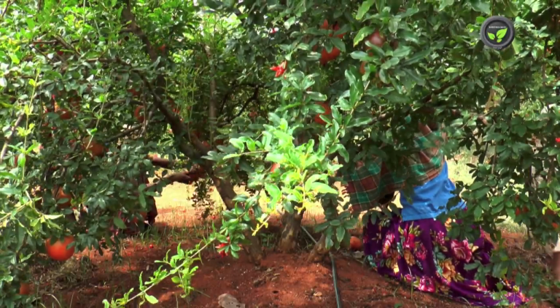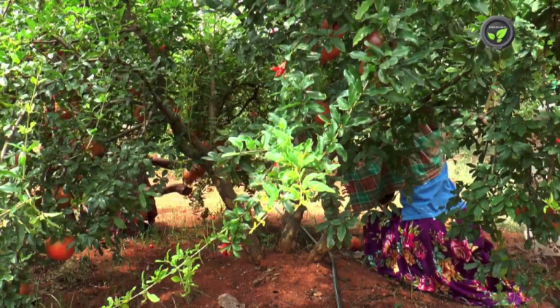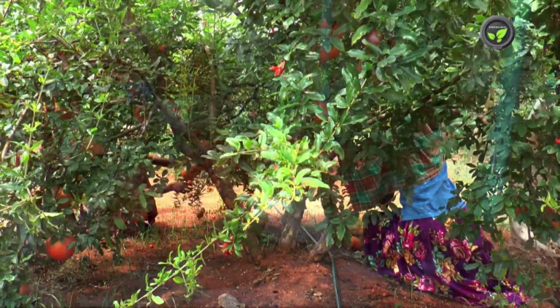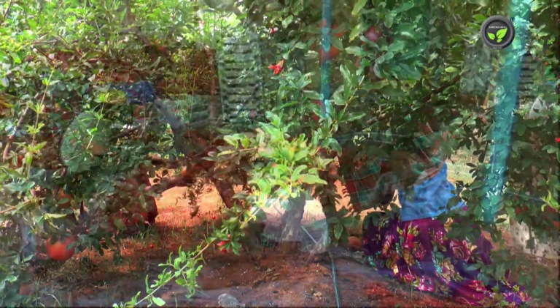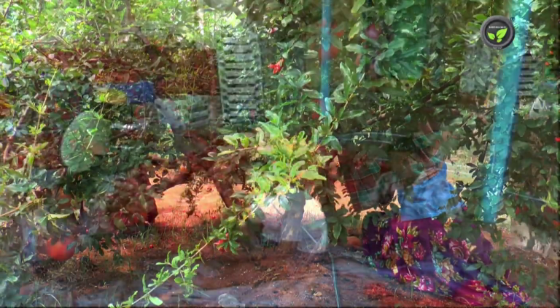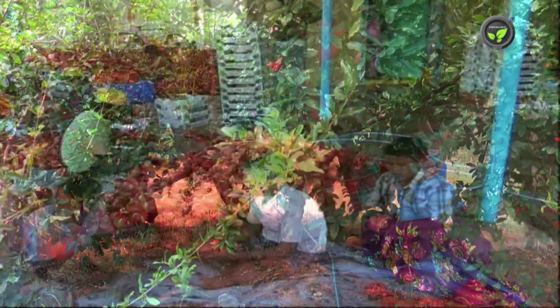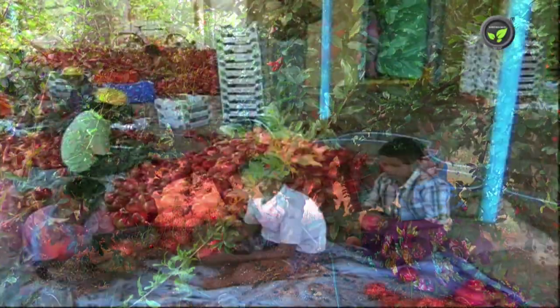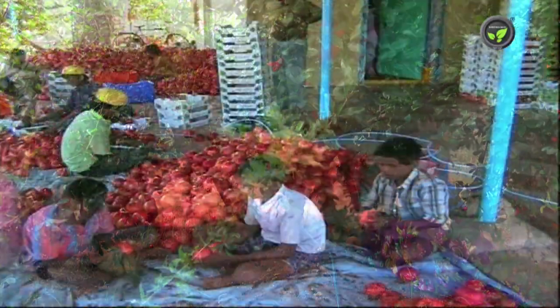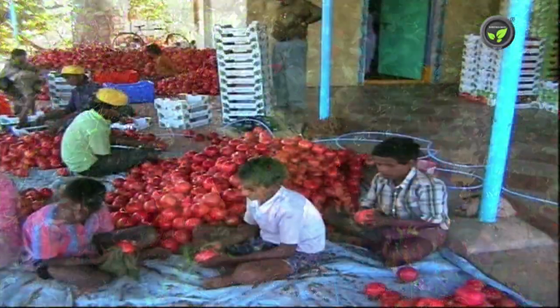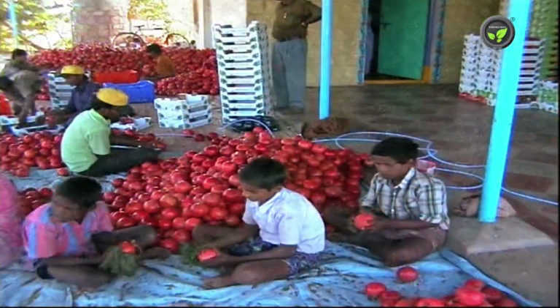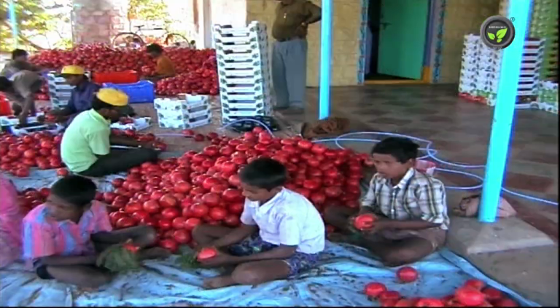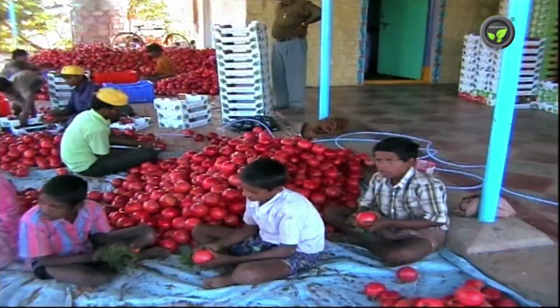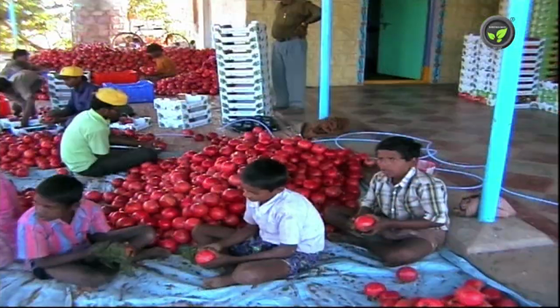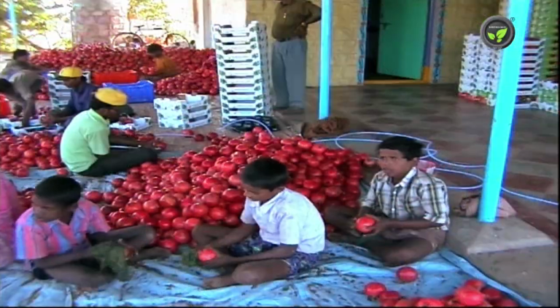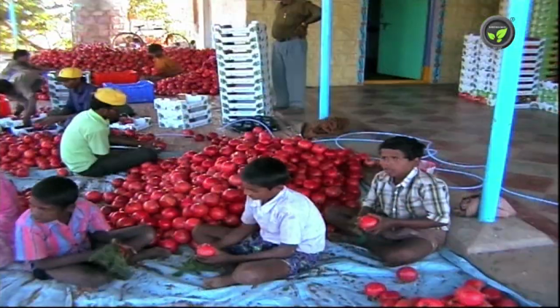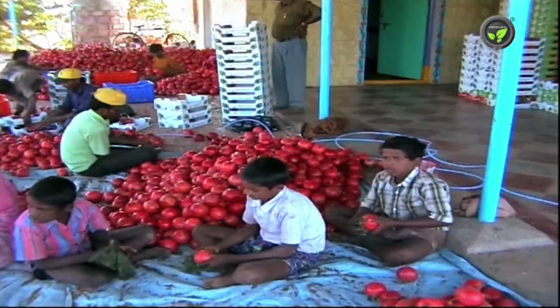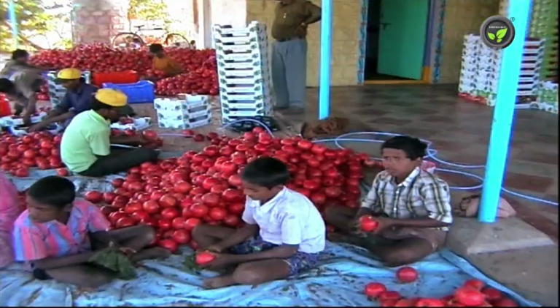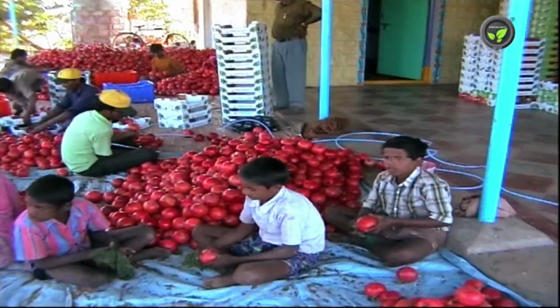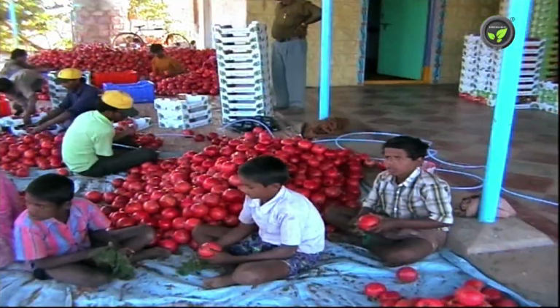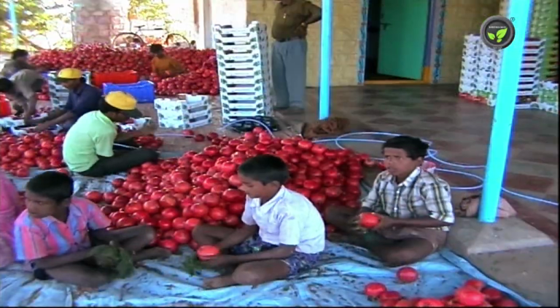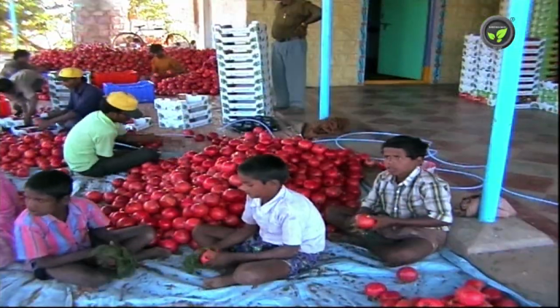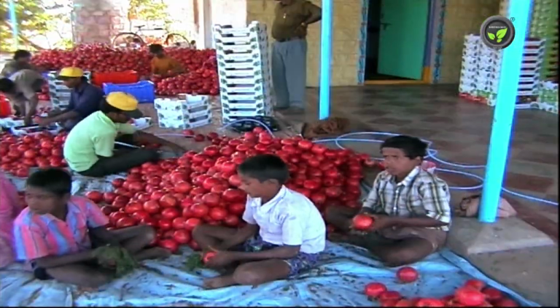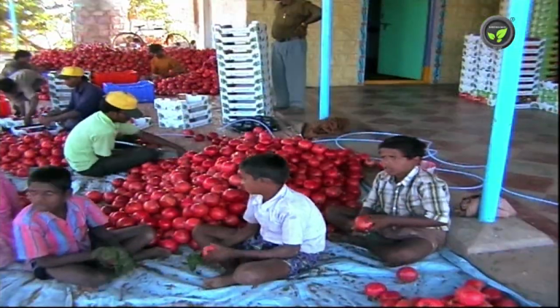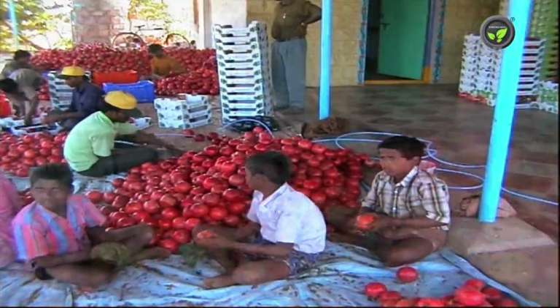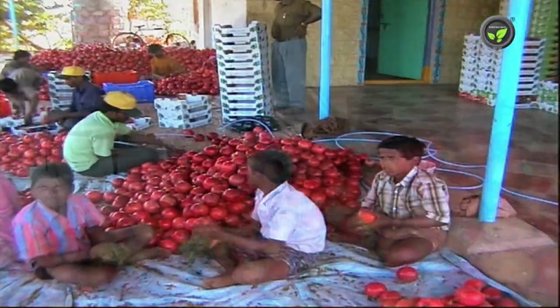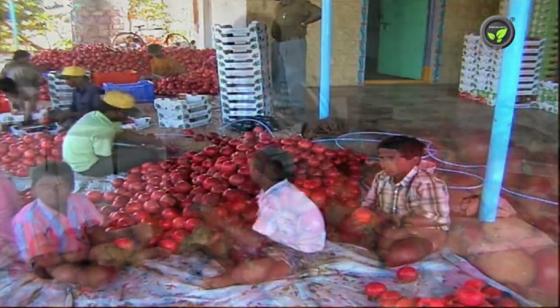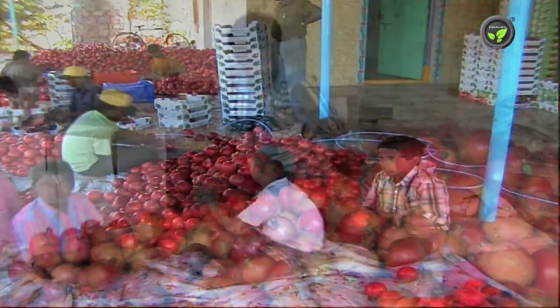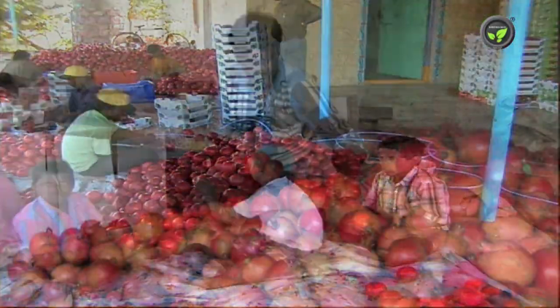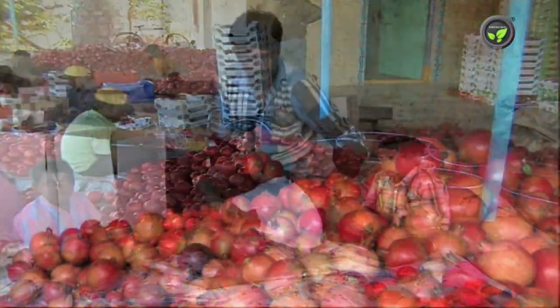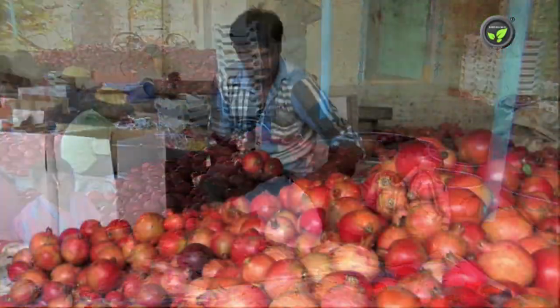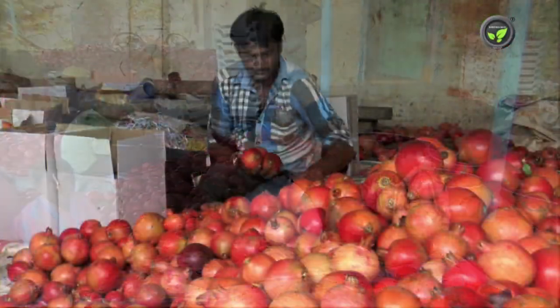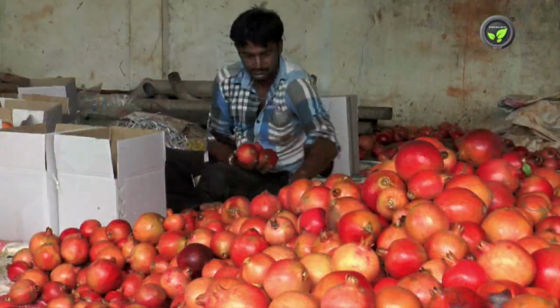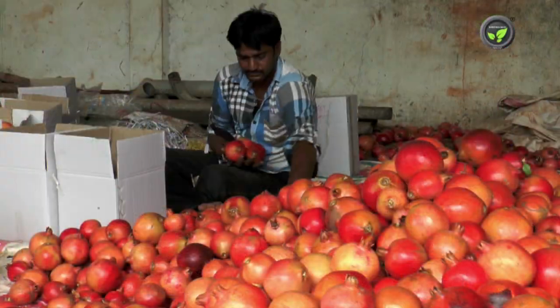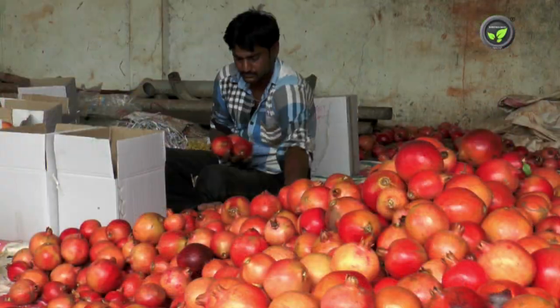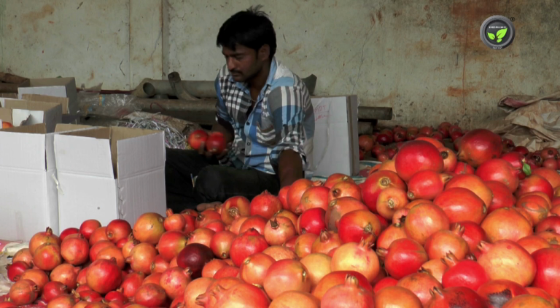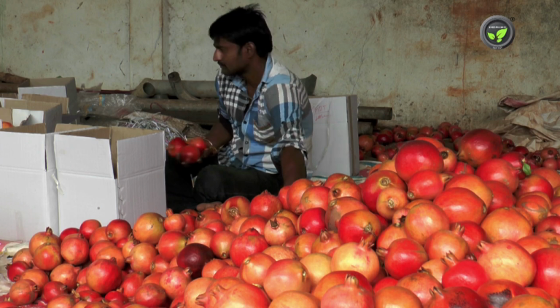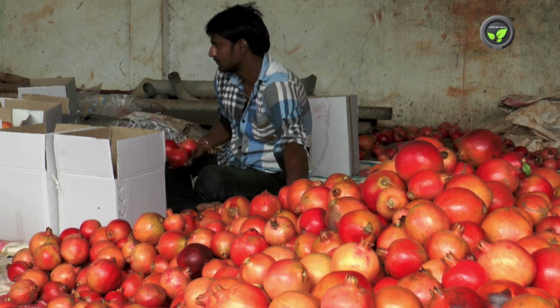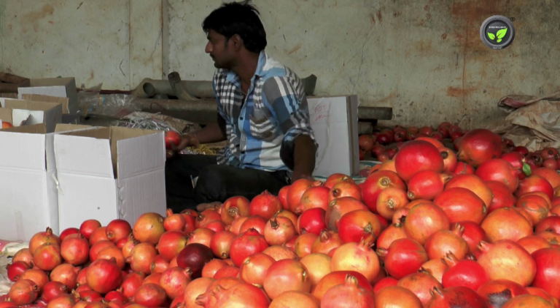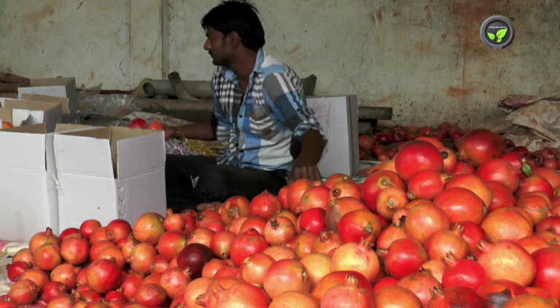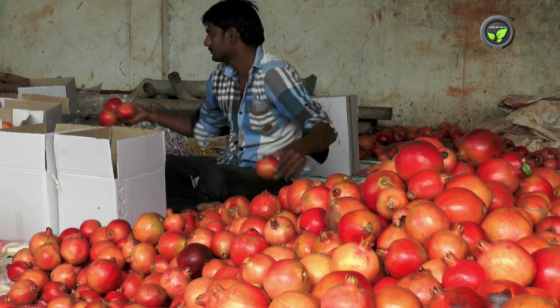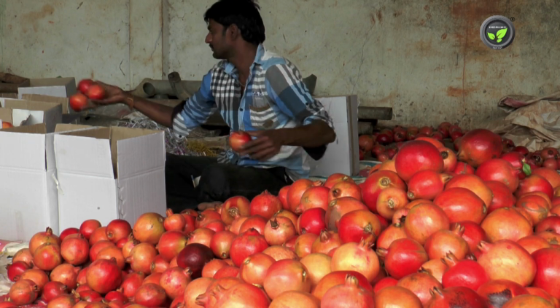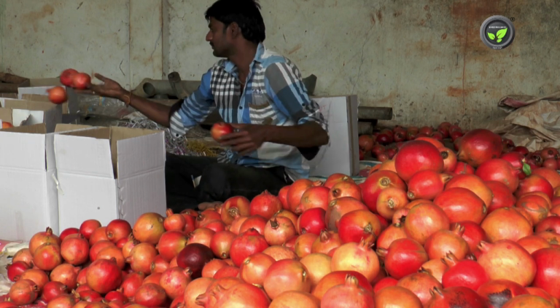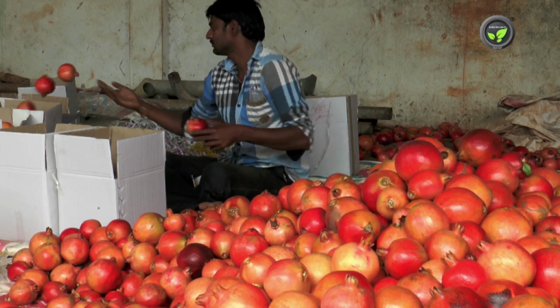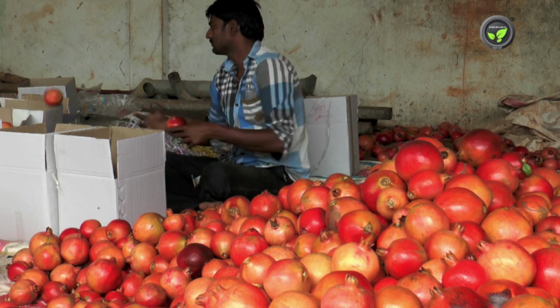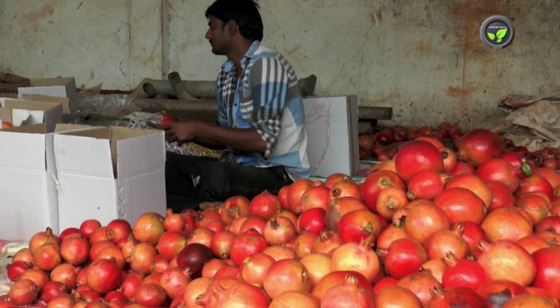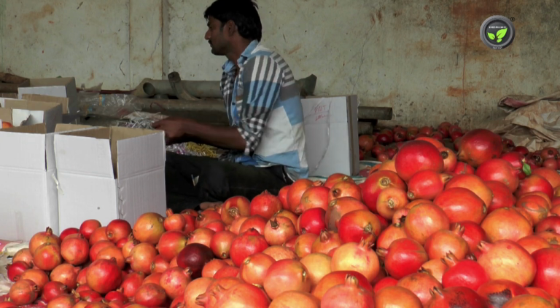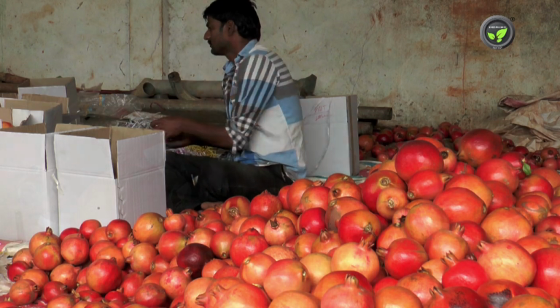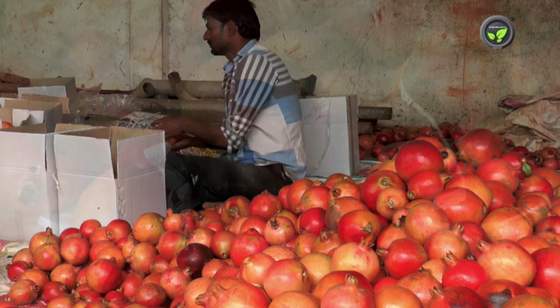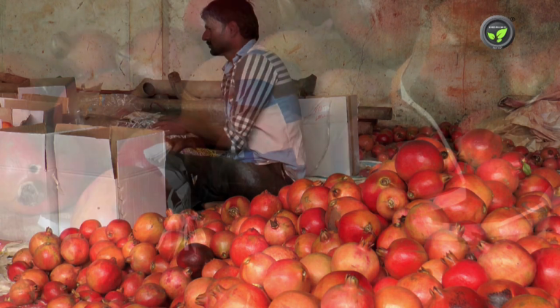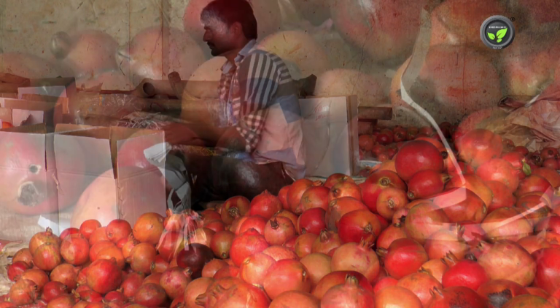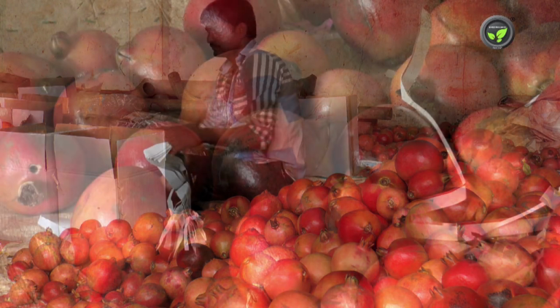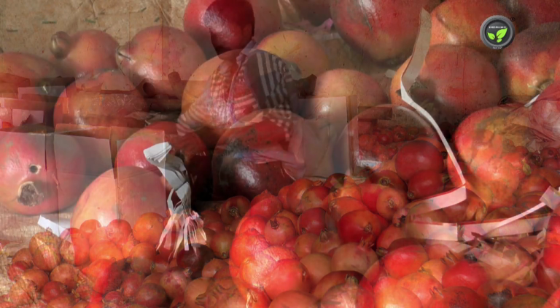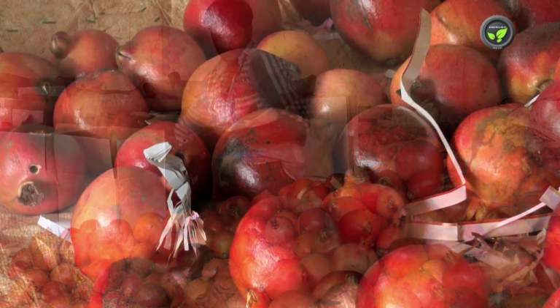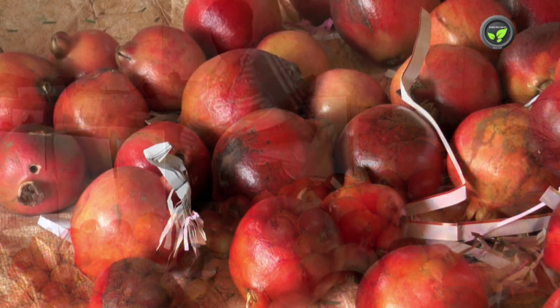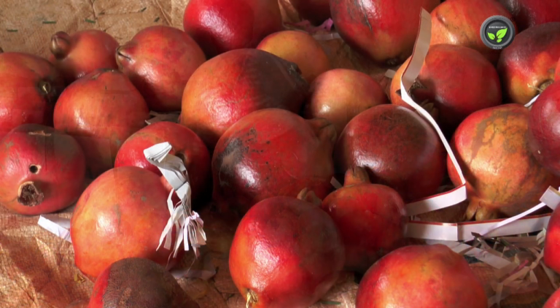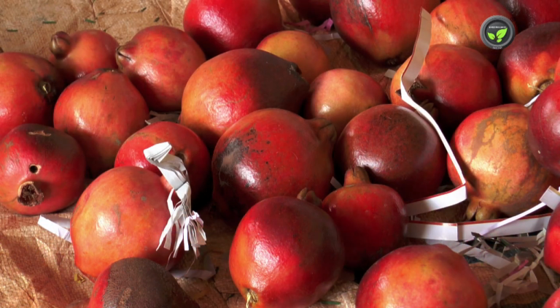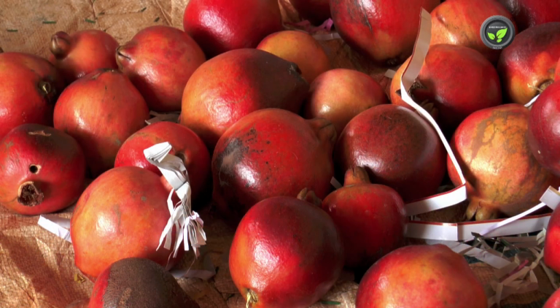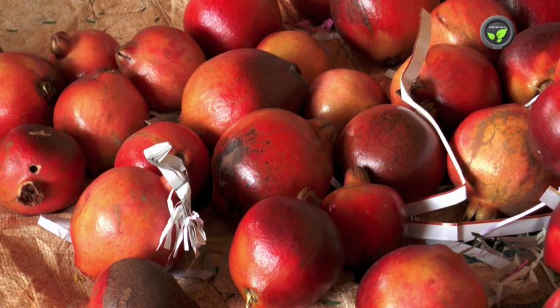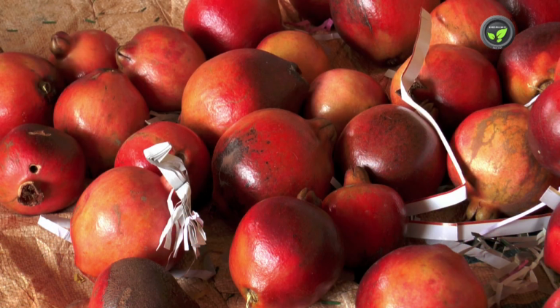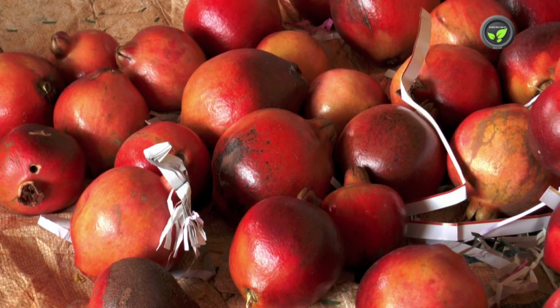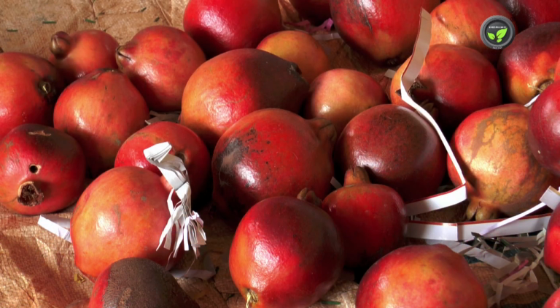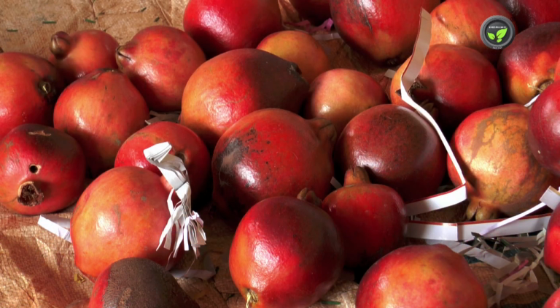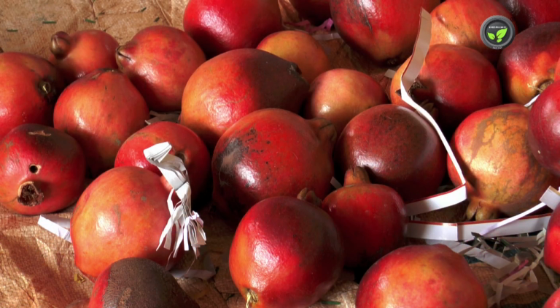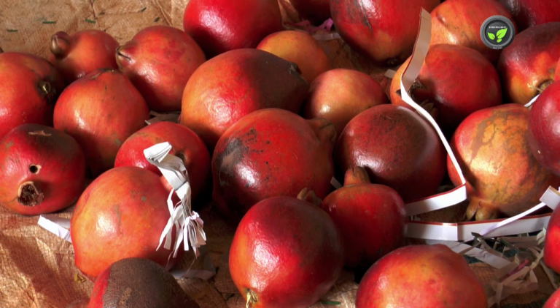Clean the fruit with cloth. Sort out the fruits with sunburns, rot and burn damage.